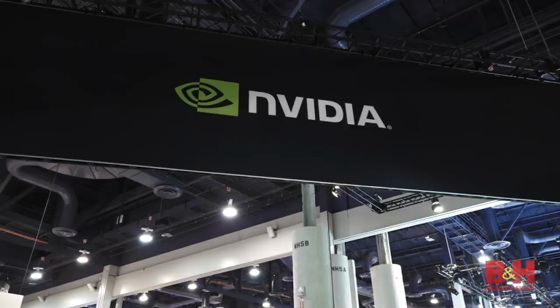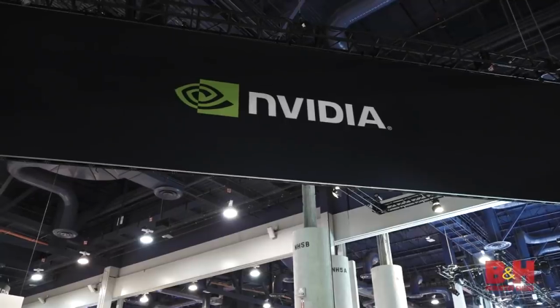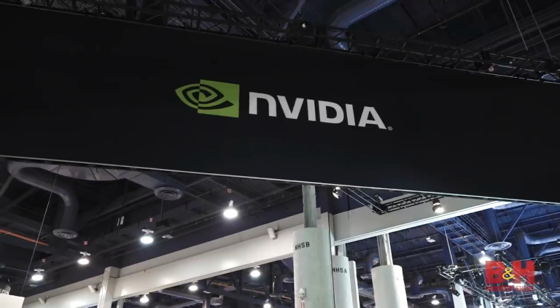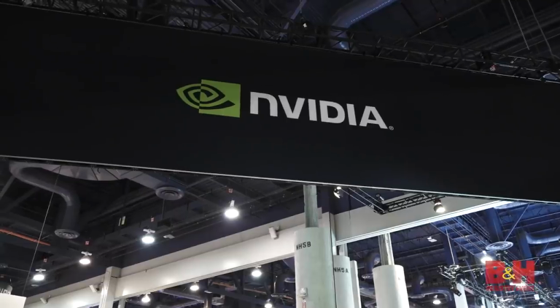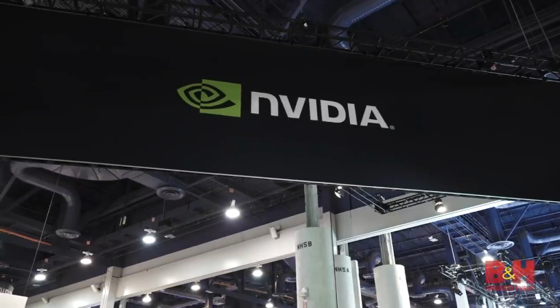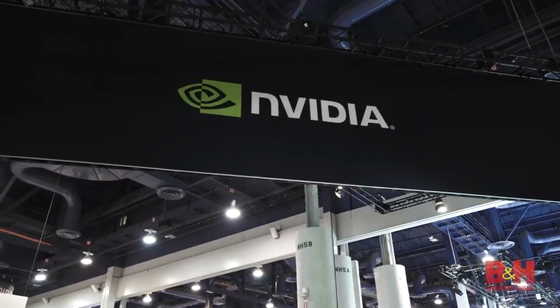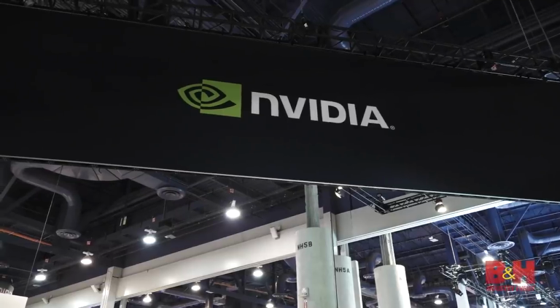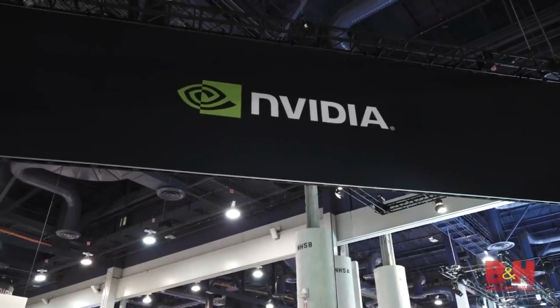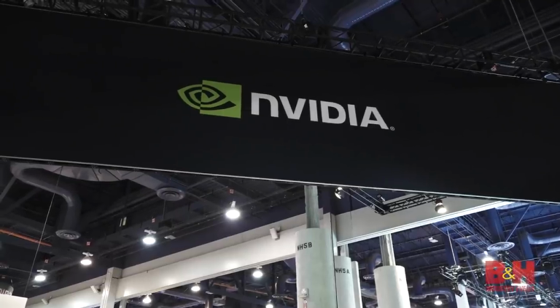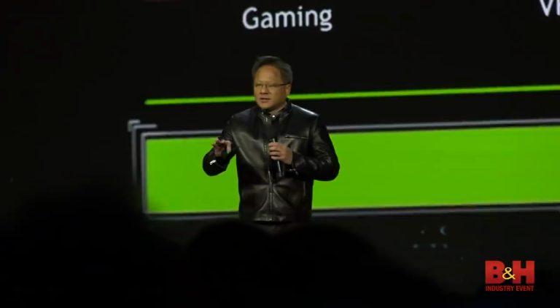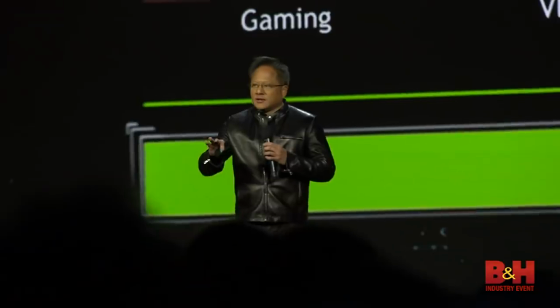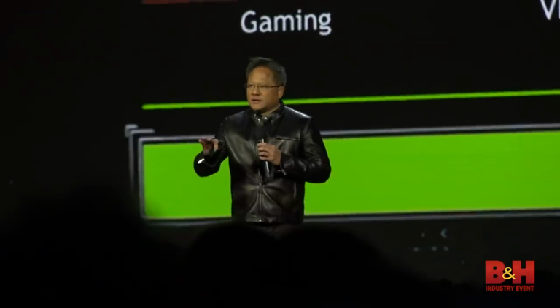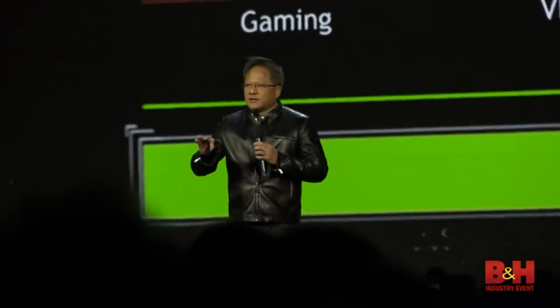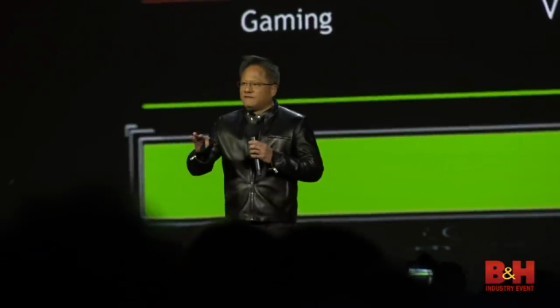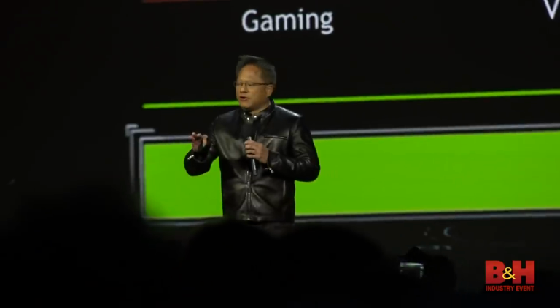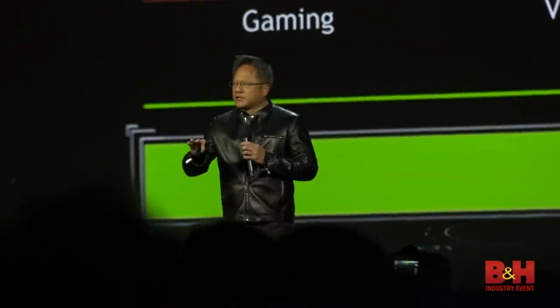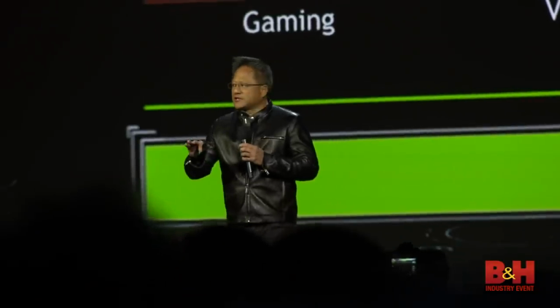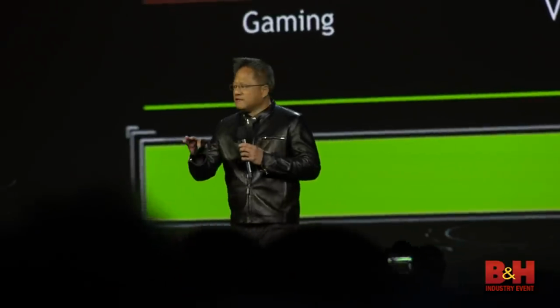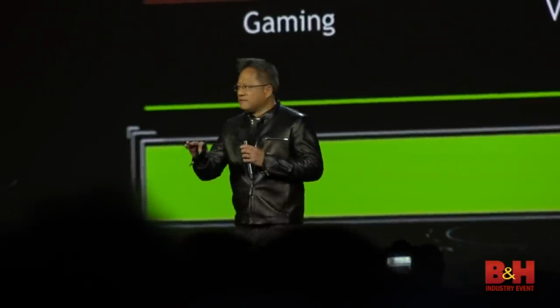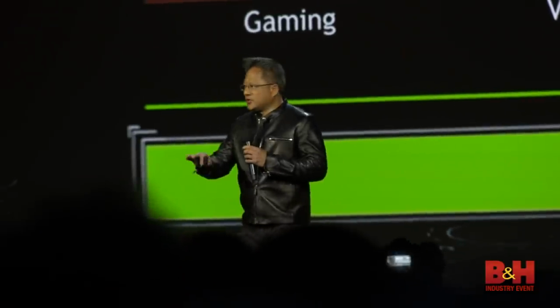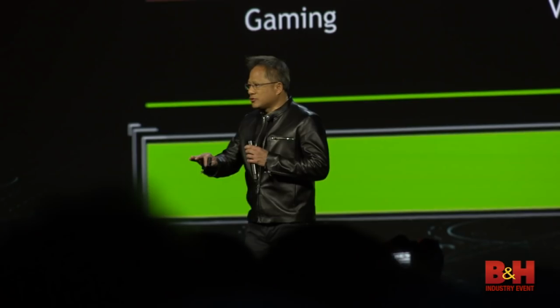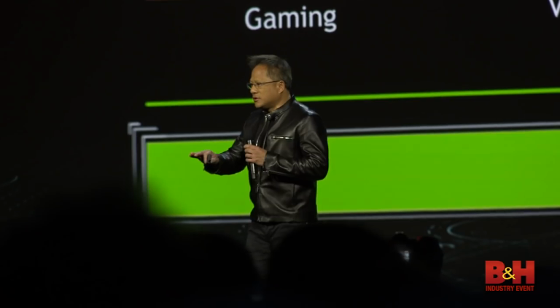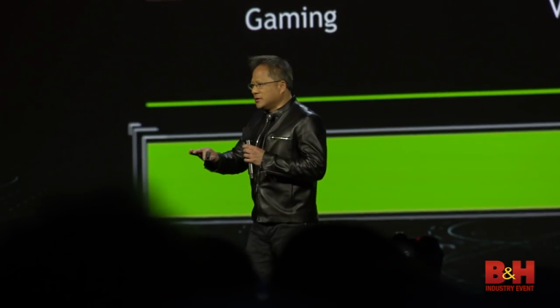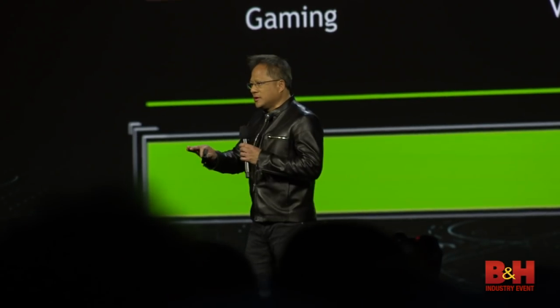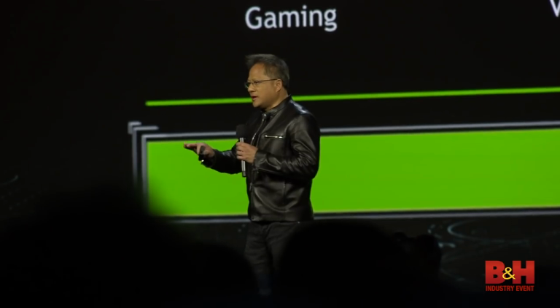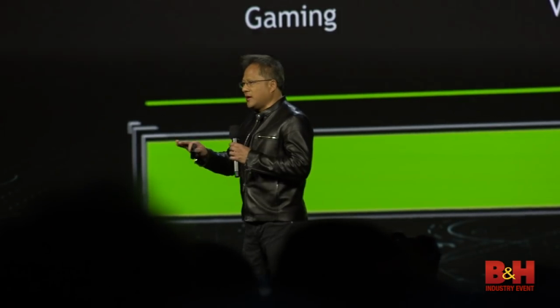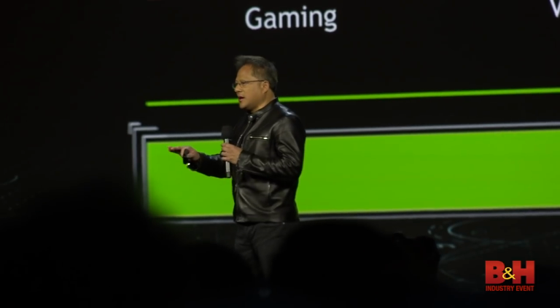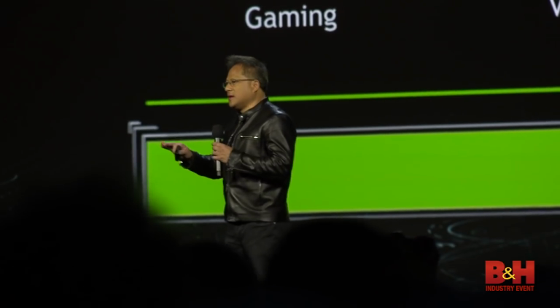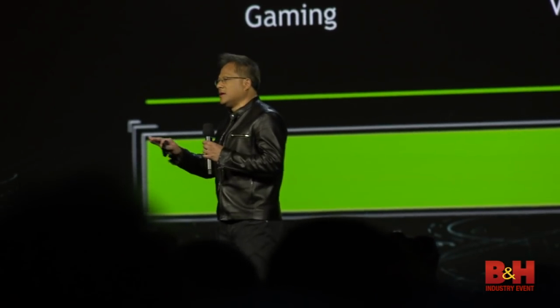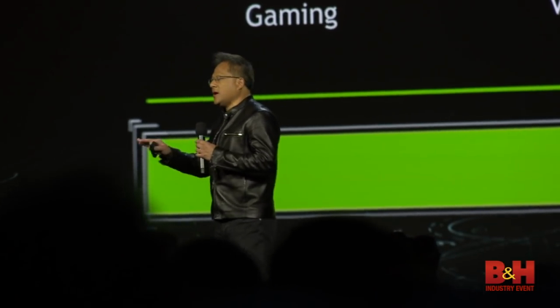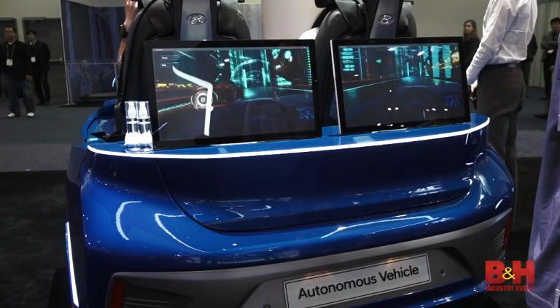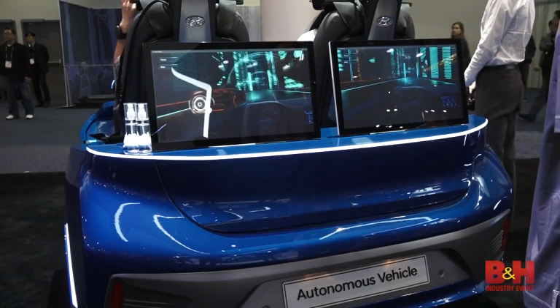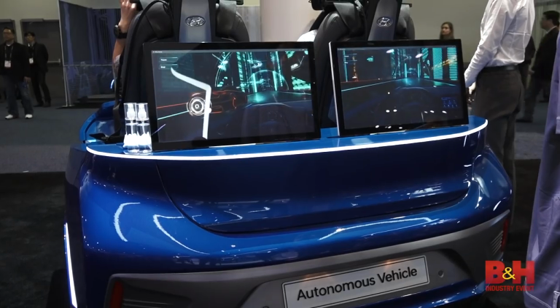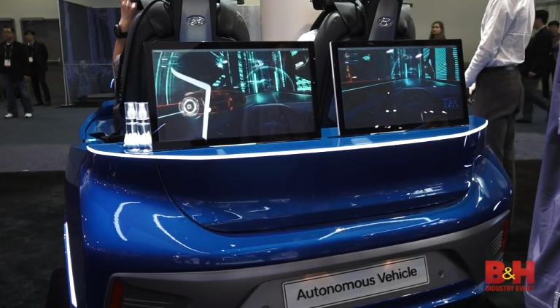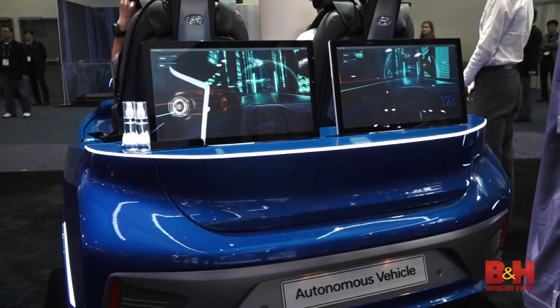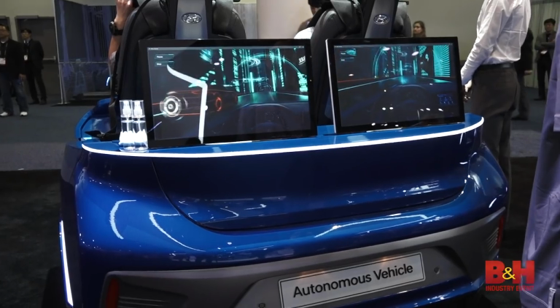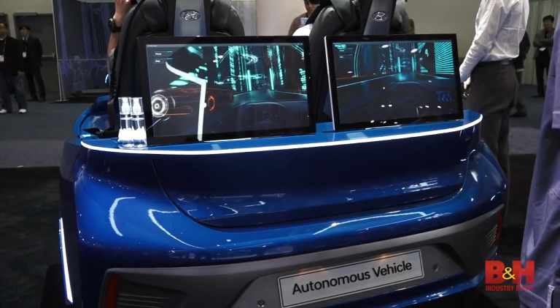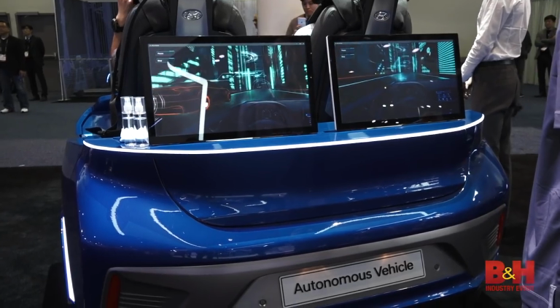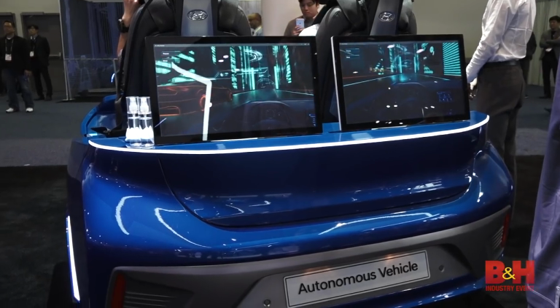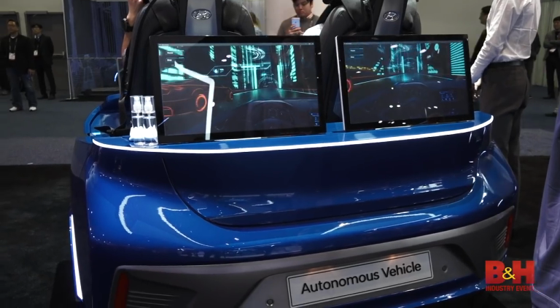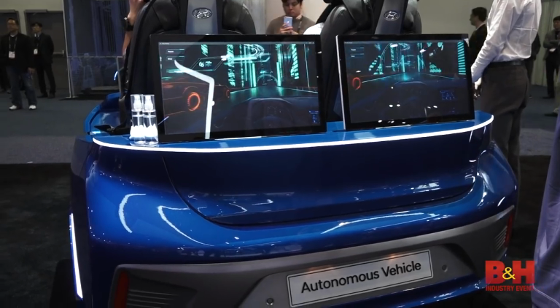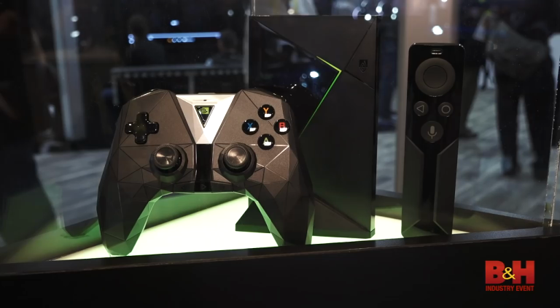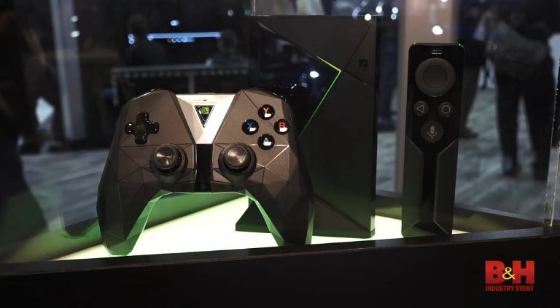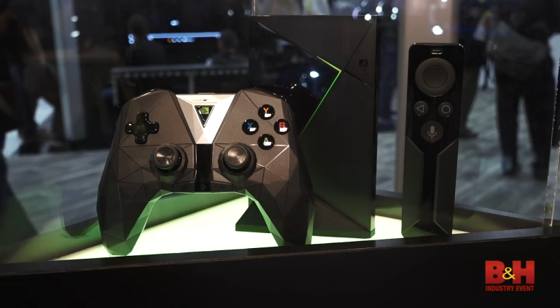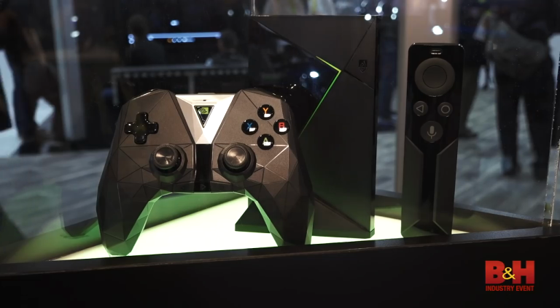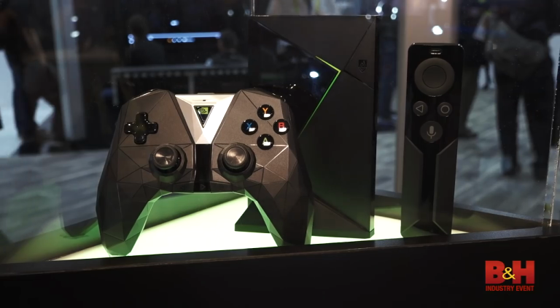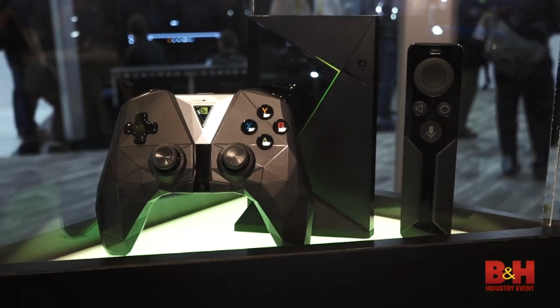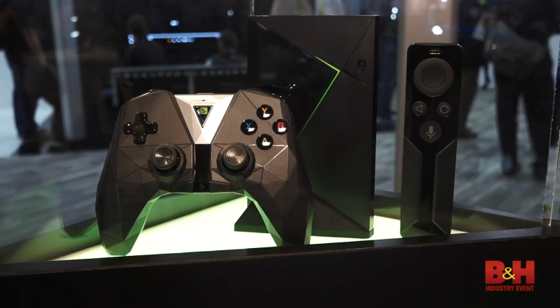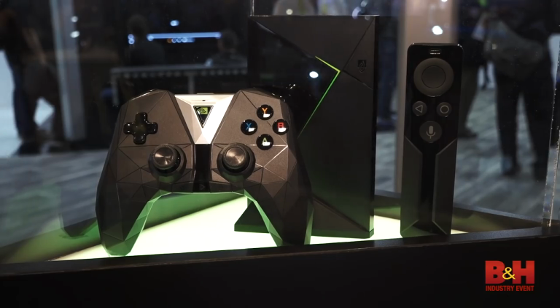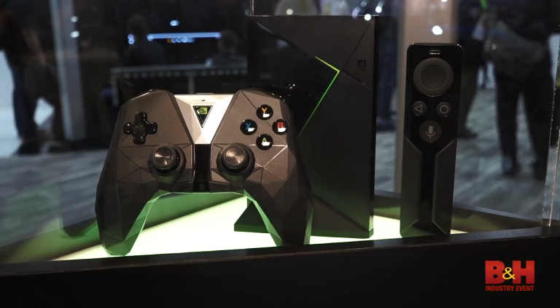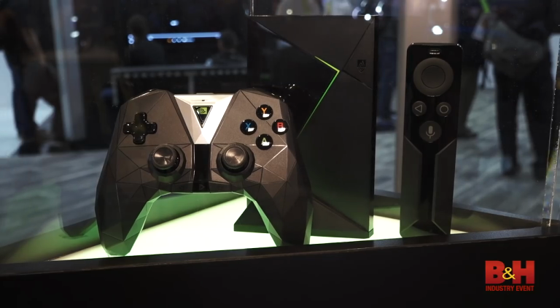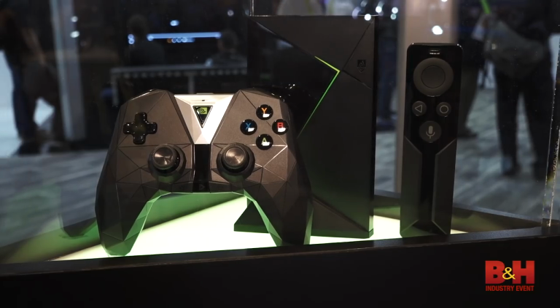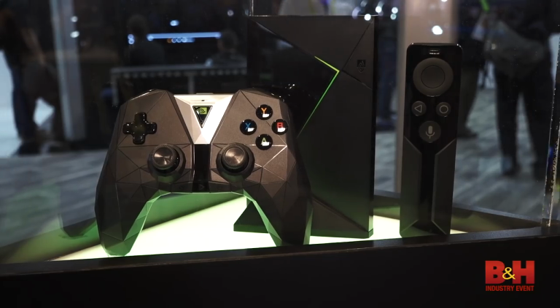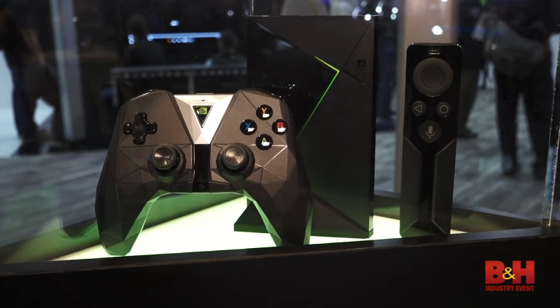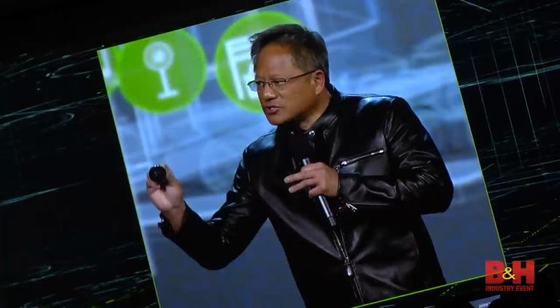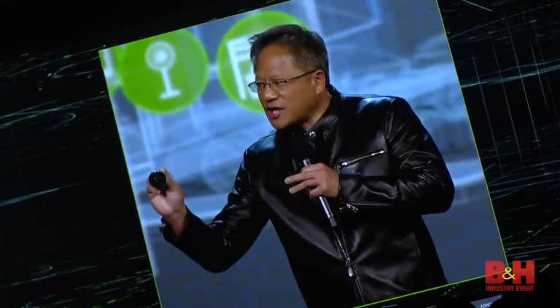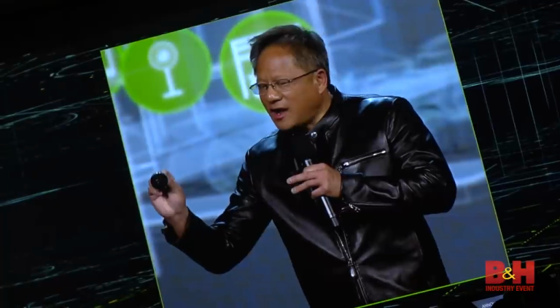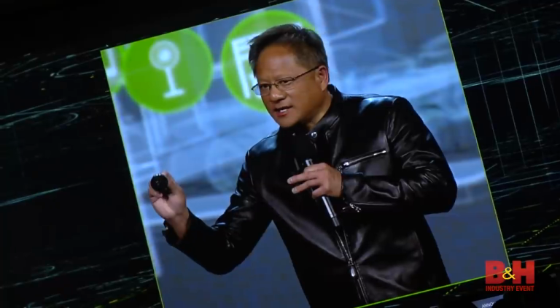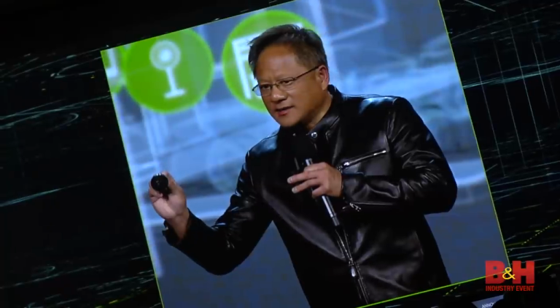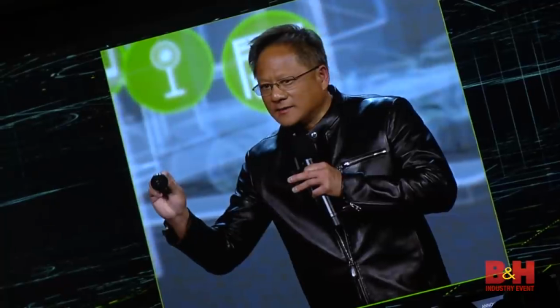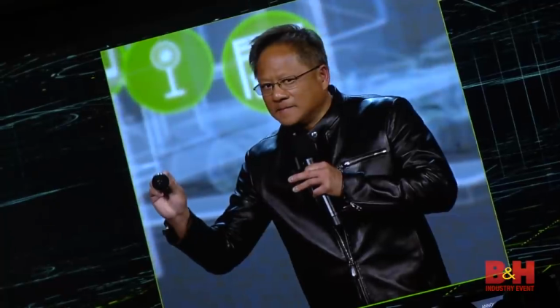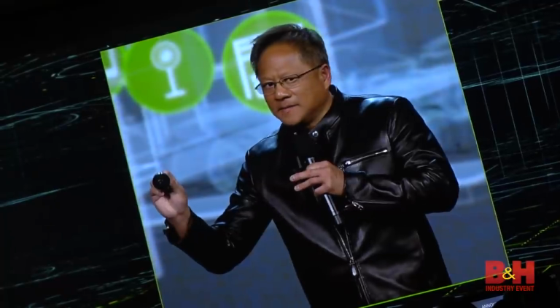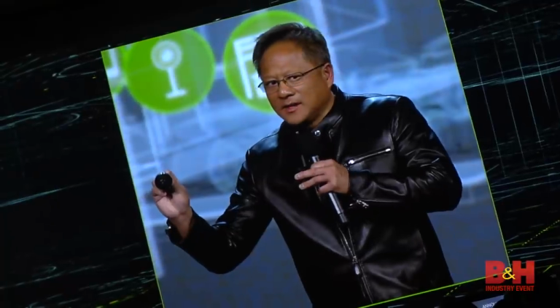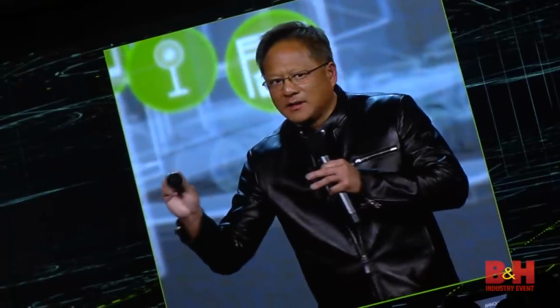Lastly, NVIDIA's keynote revealed incredible advancements in AI, autonomous driving, their new Shield streaming device, and the NVIDIA Spot.